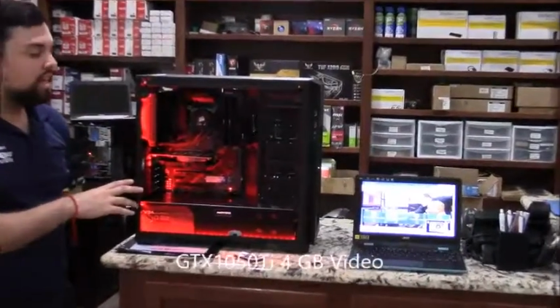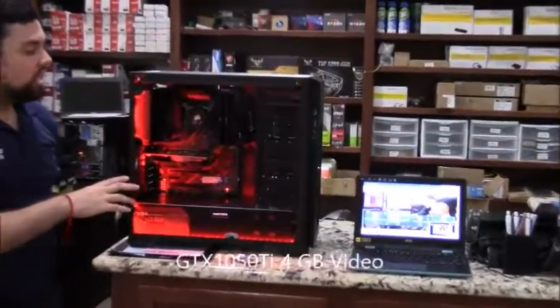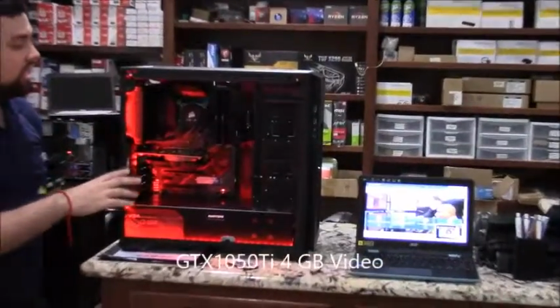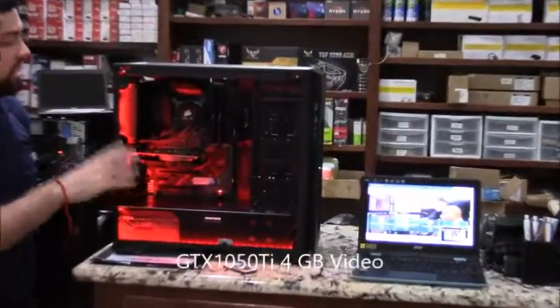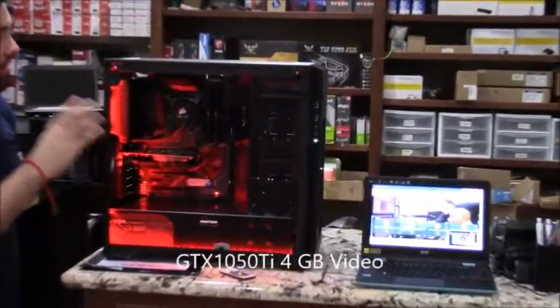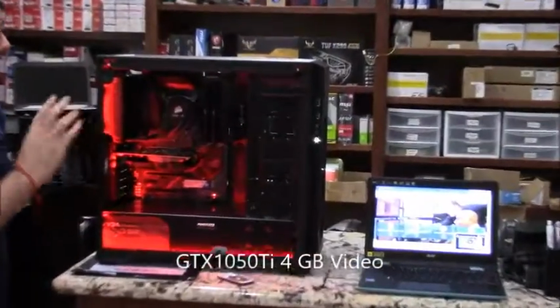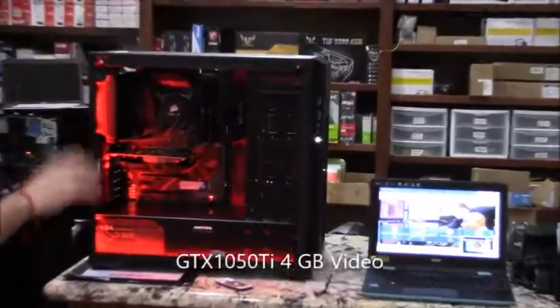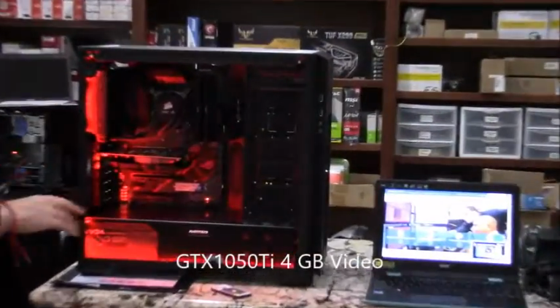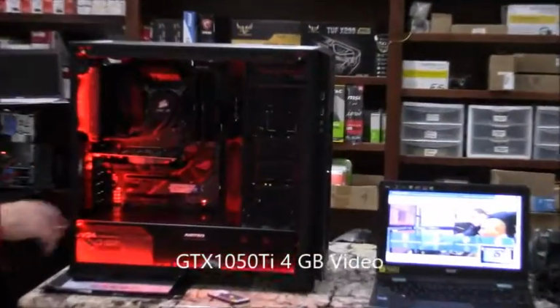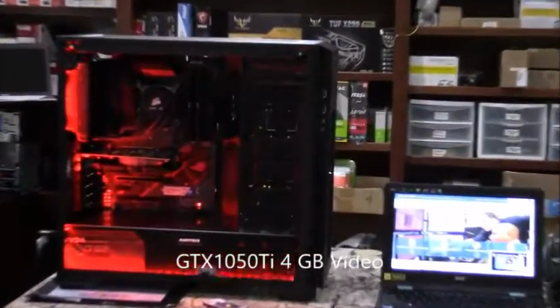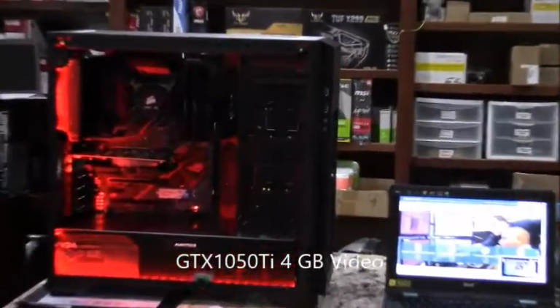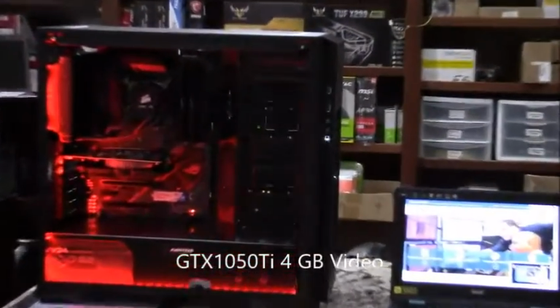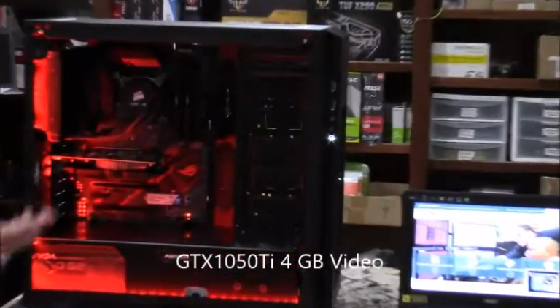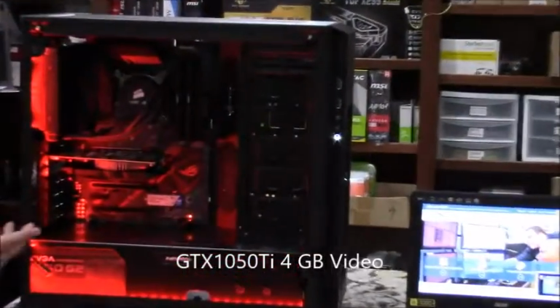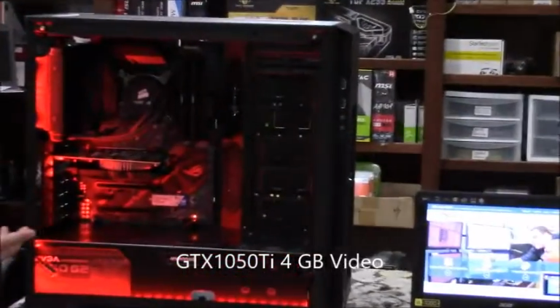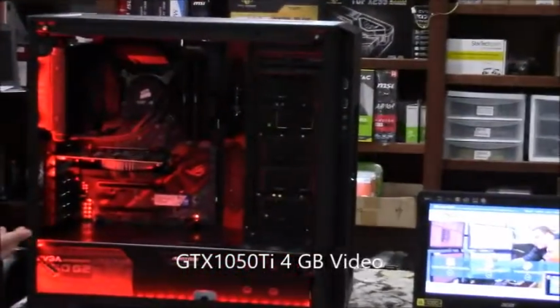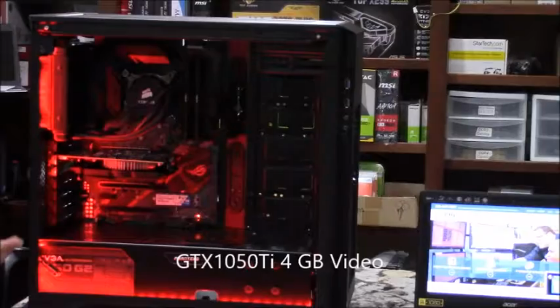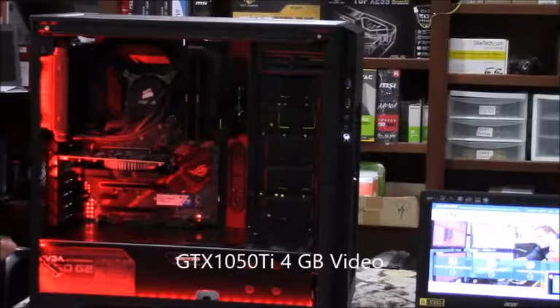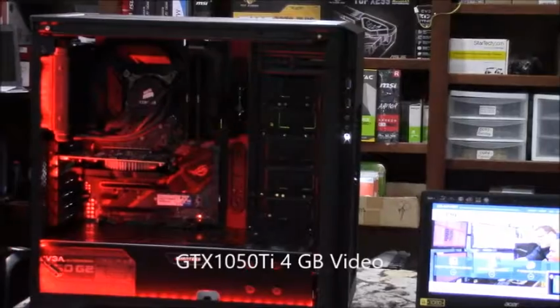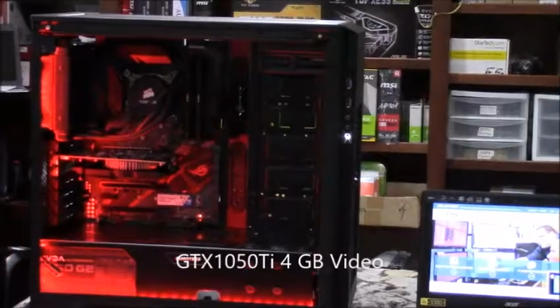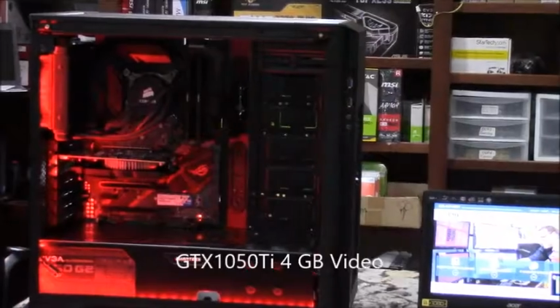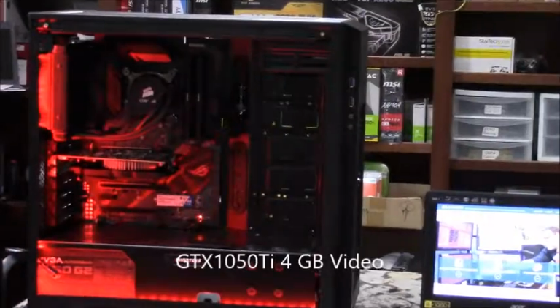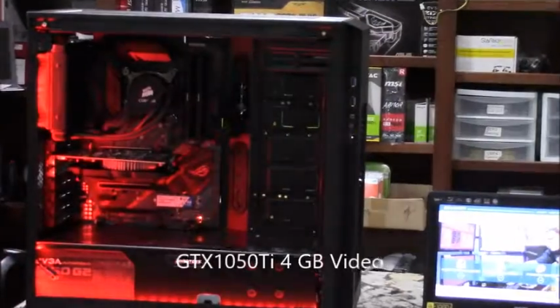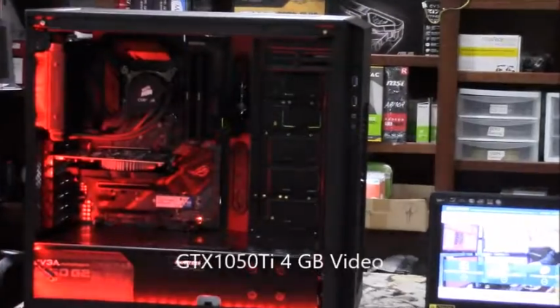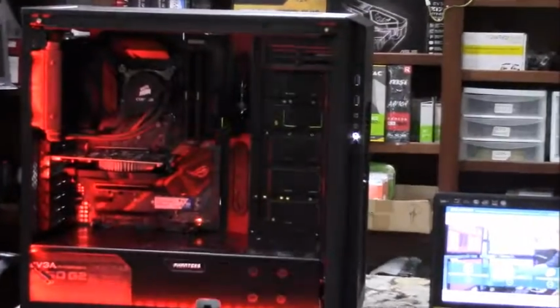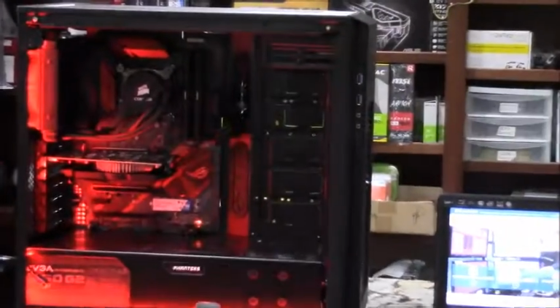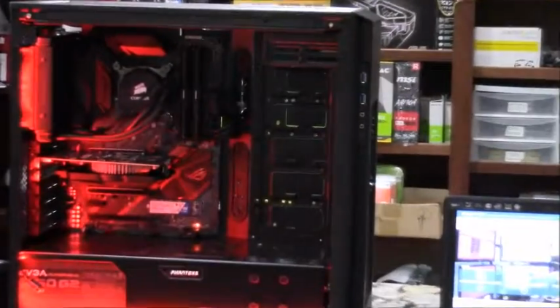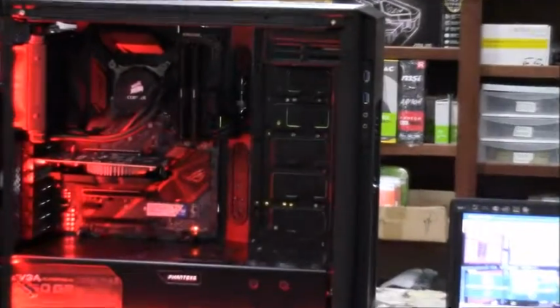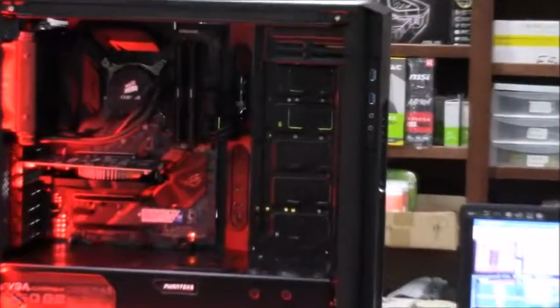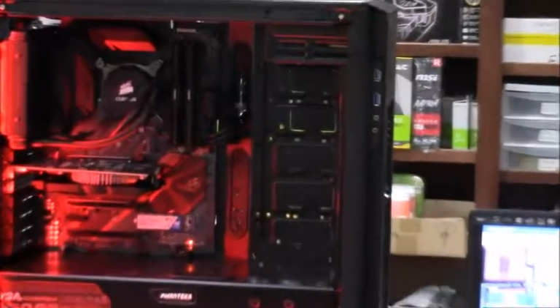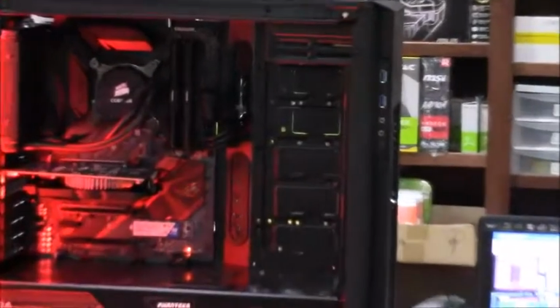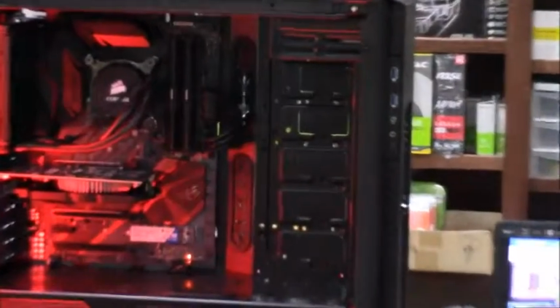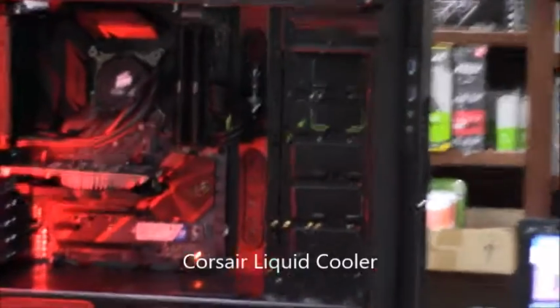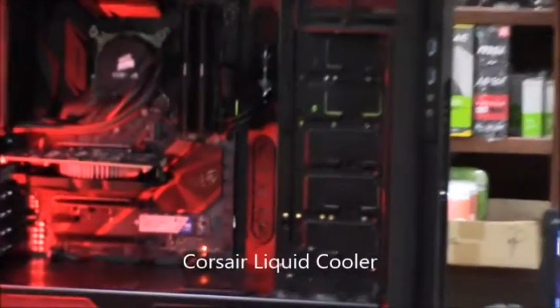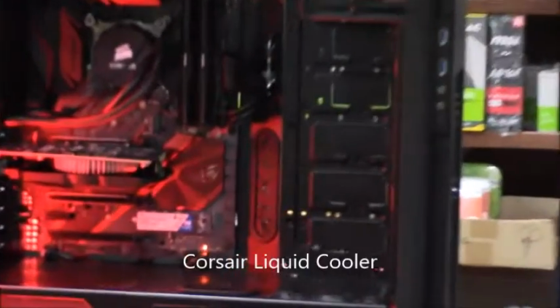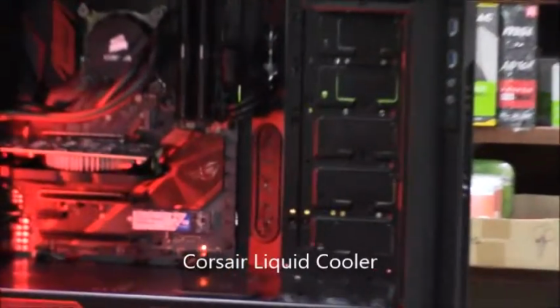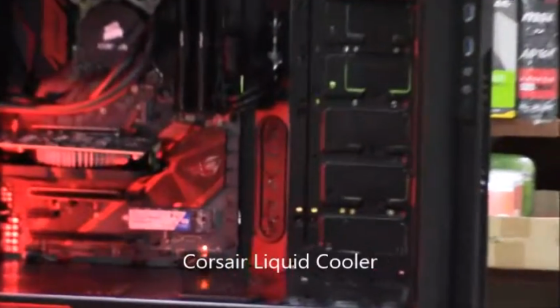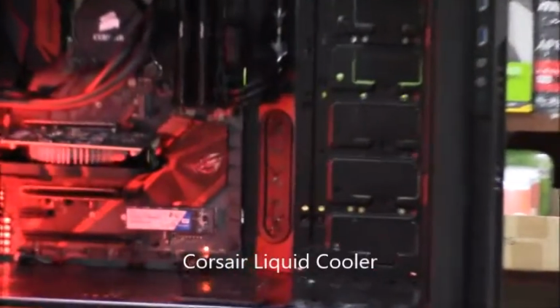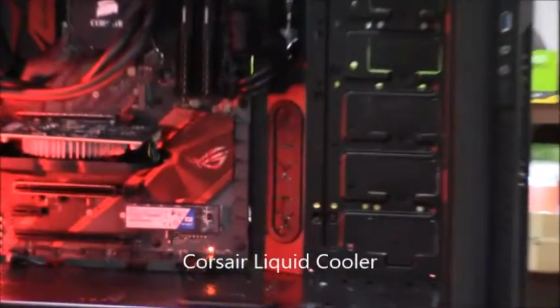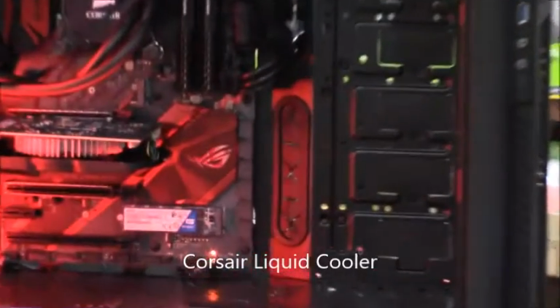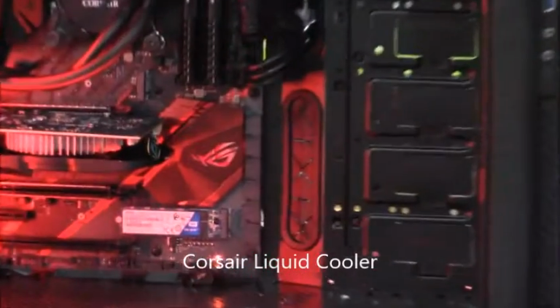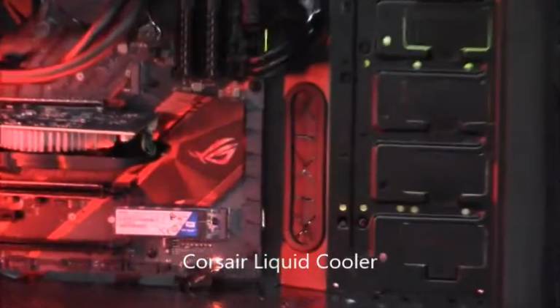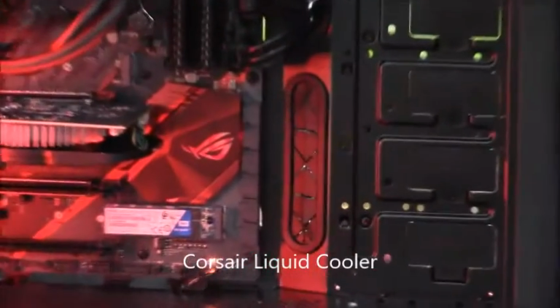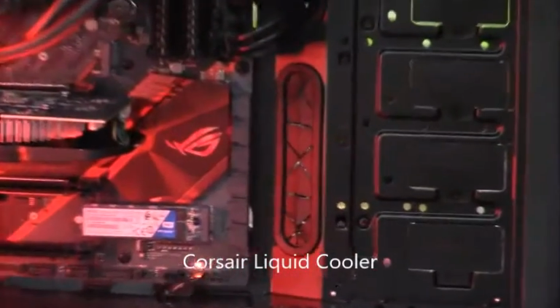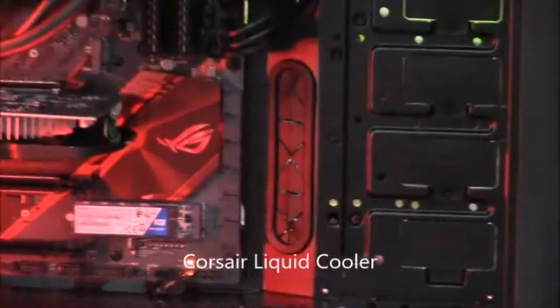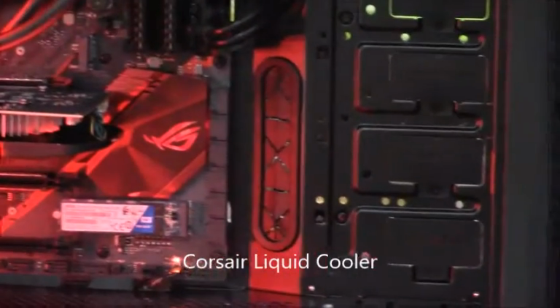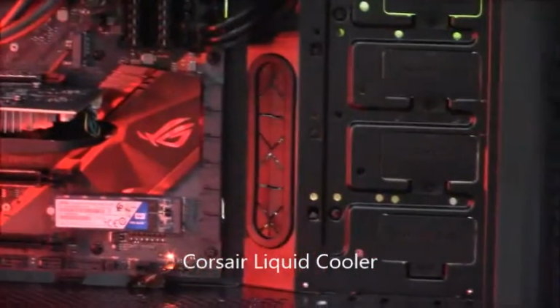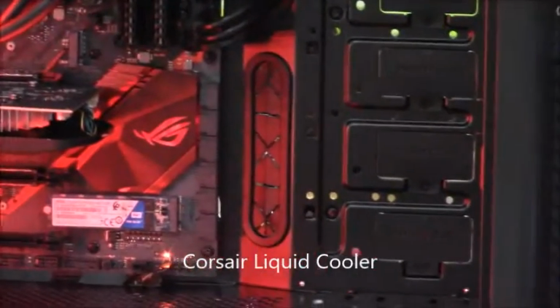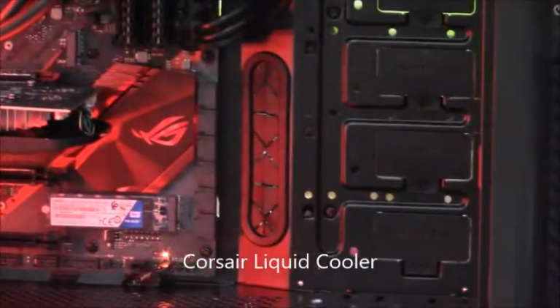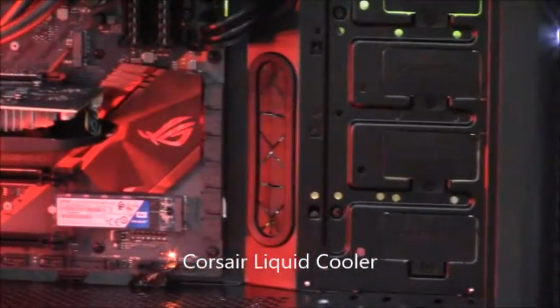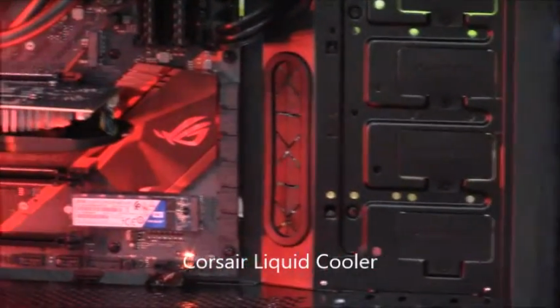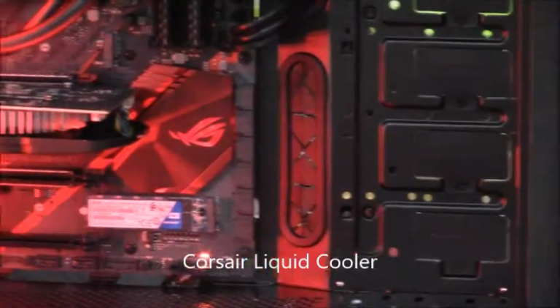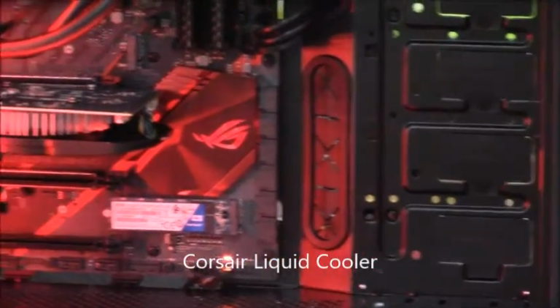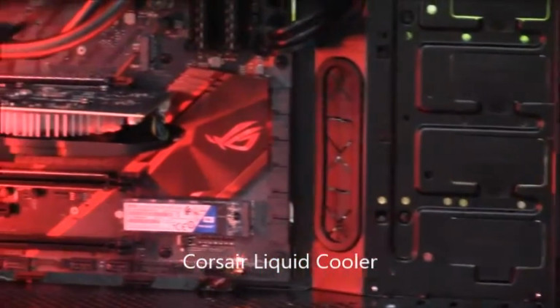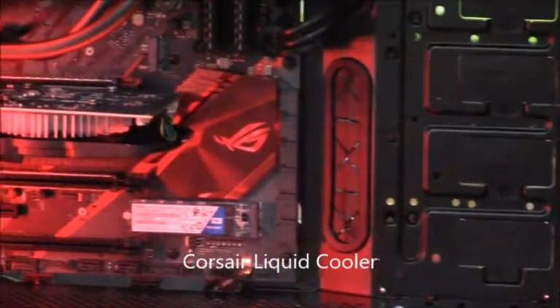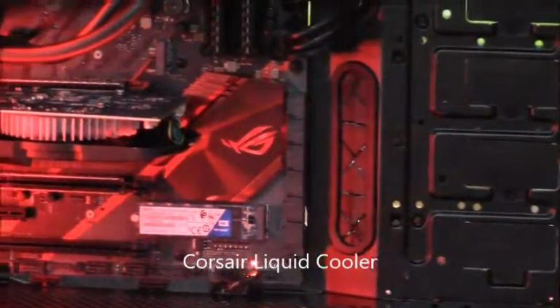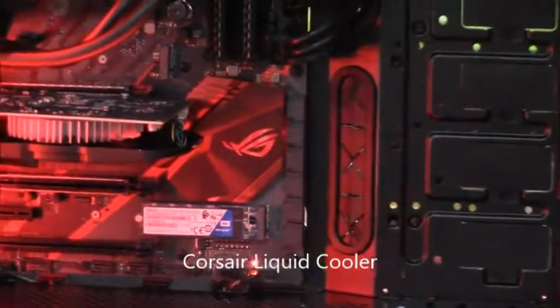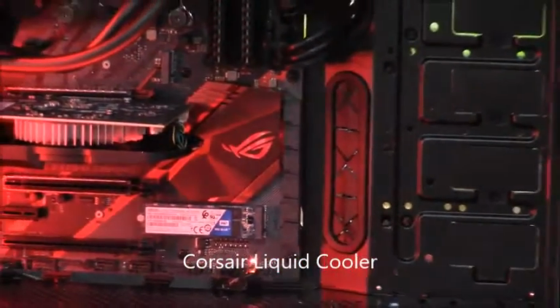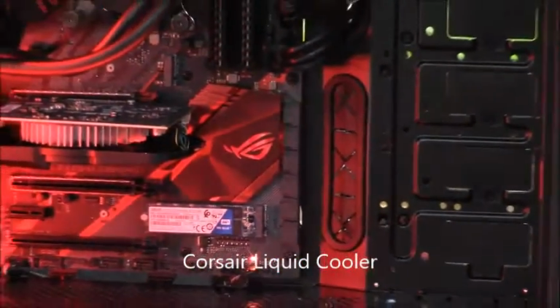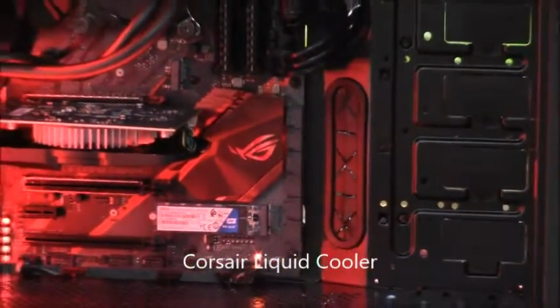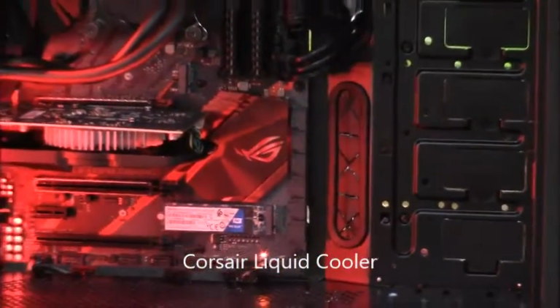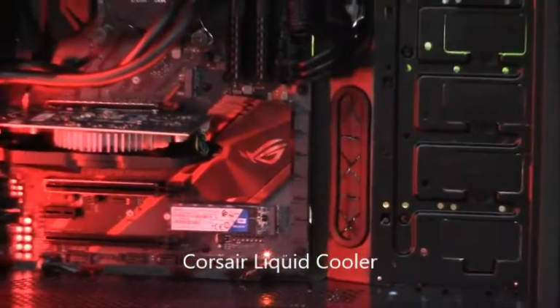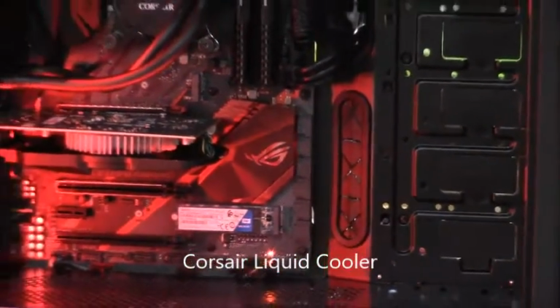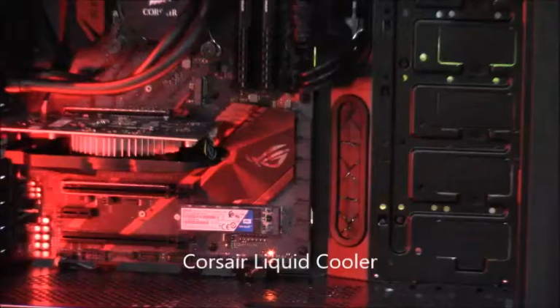This is for gaming and Photoshop, so he went with a GTX 1050Ti — it's got 4 gigs and it's entry level for those who want to start into something.